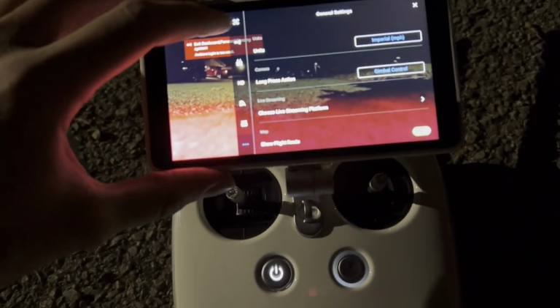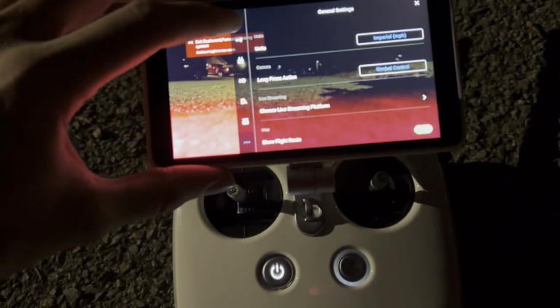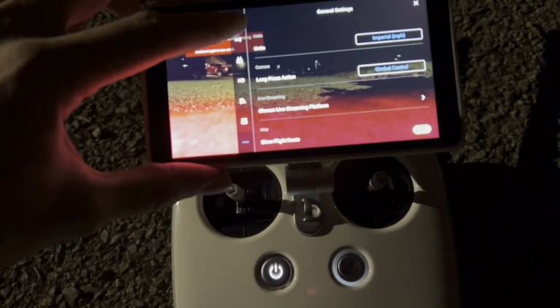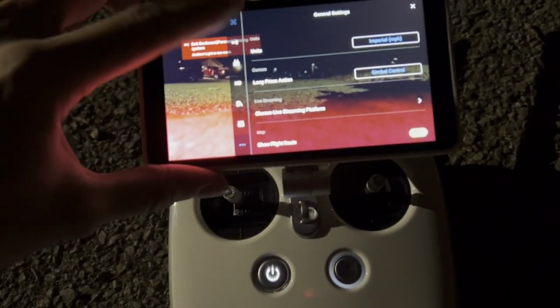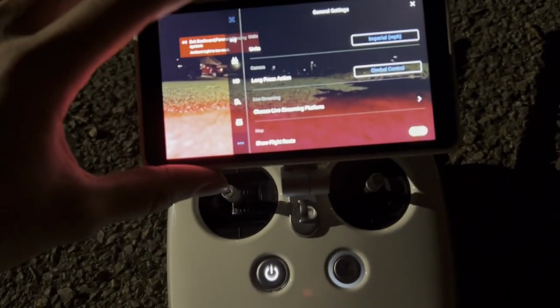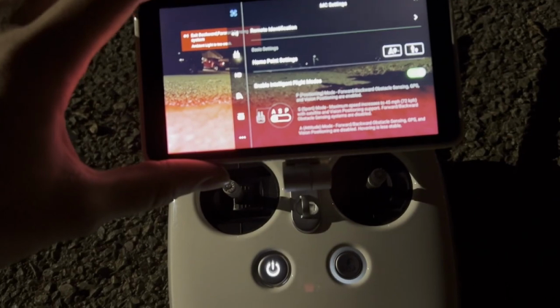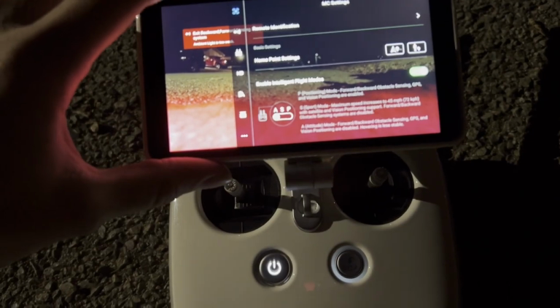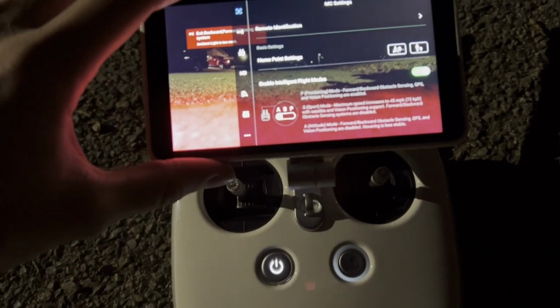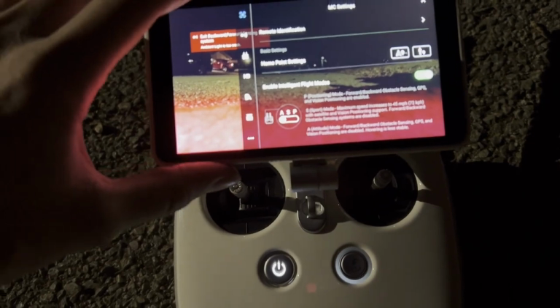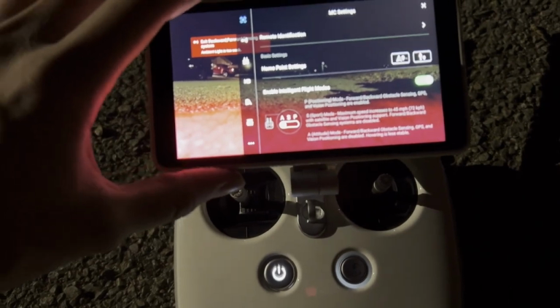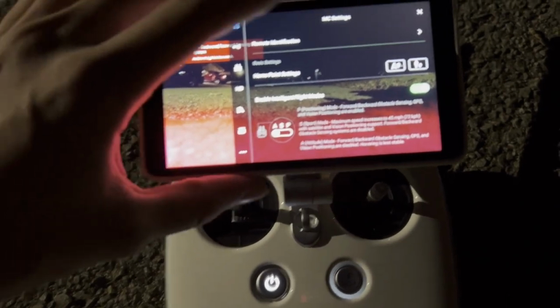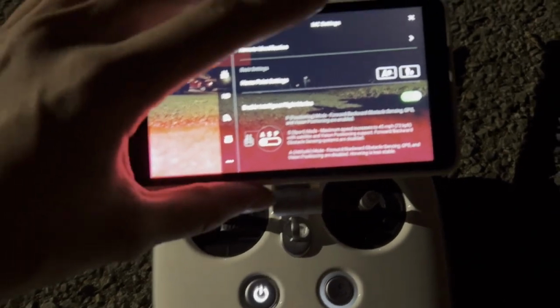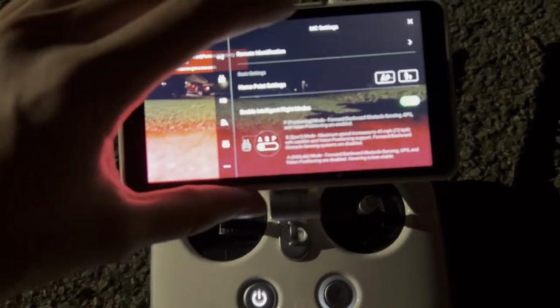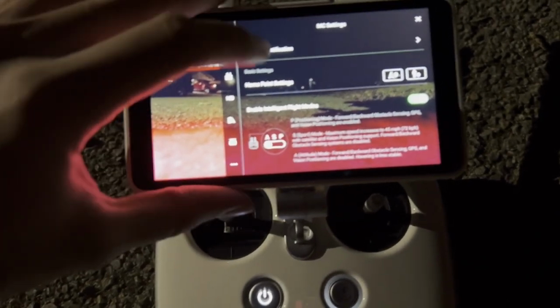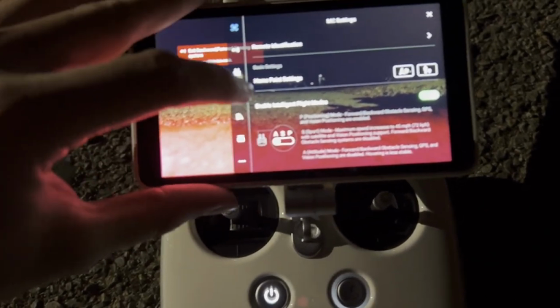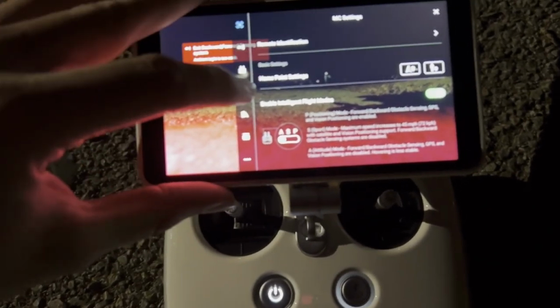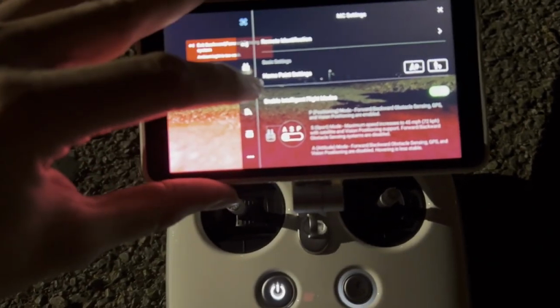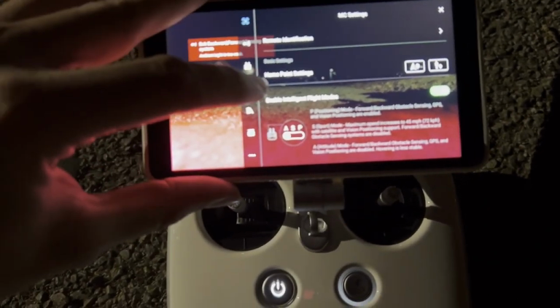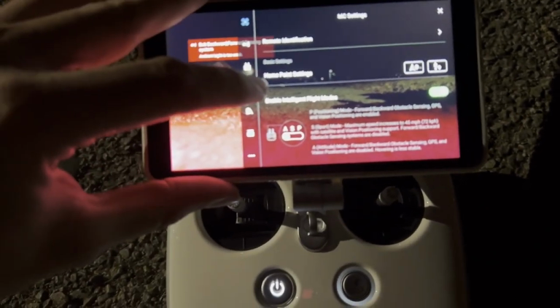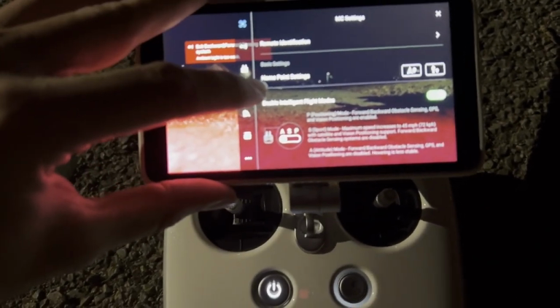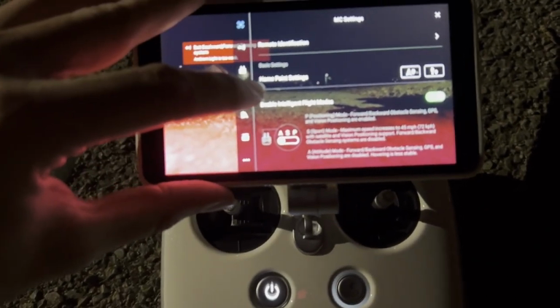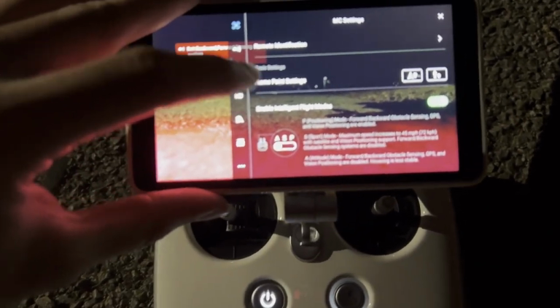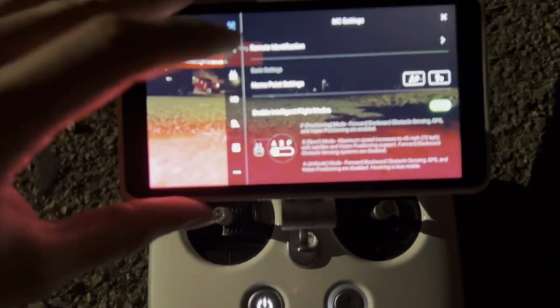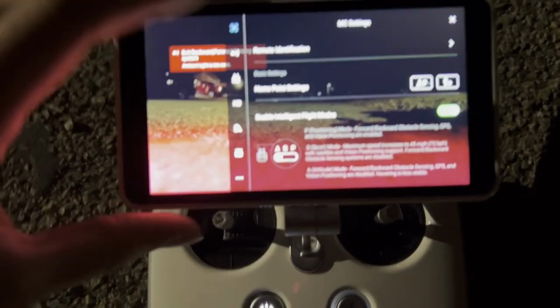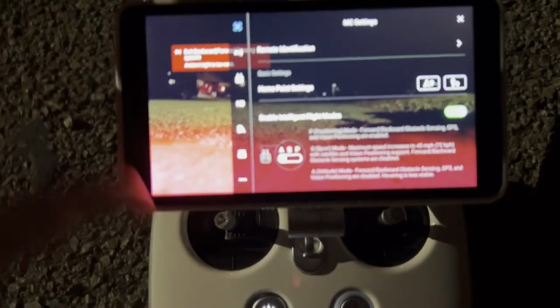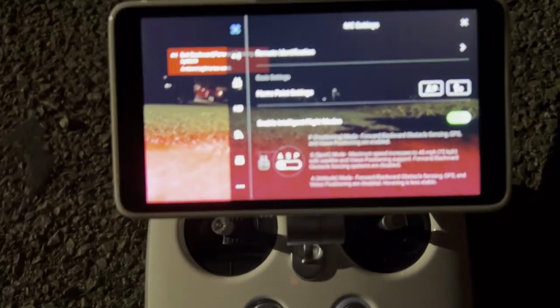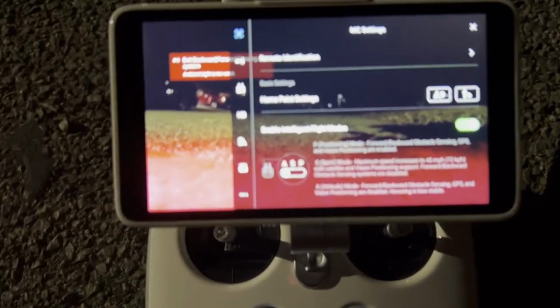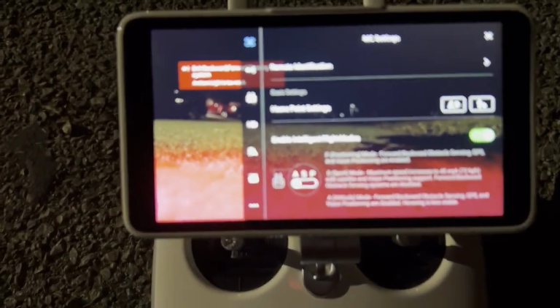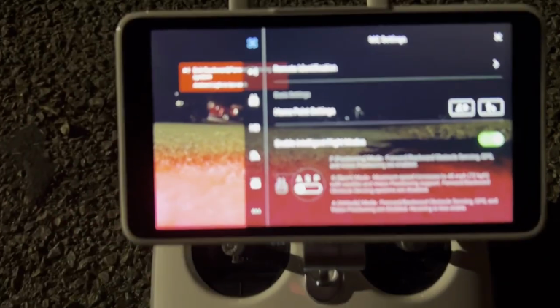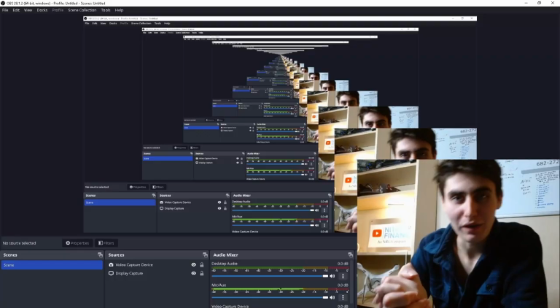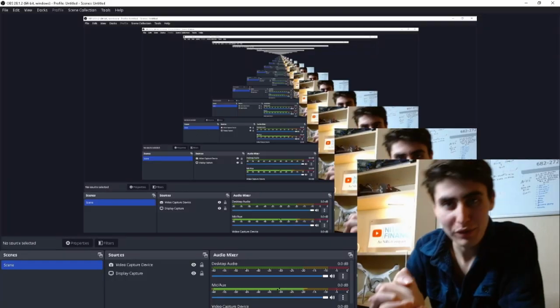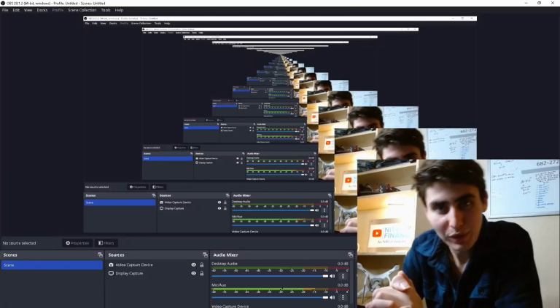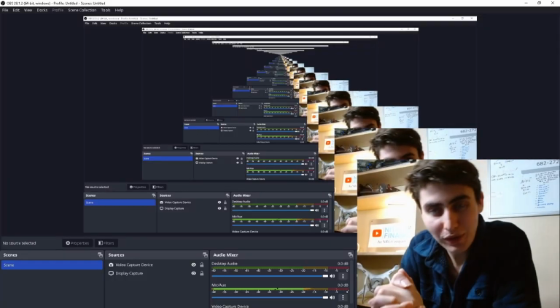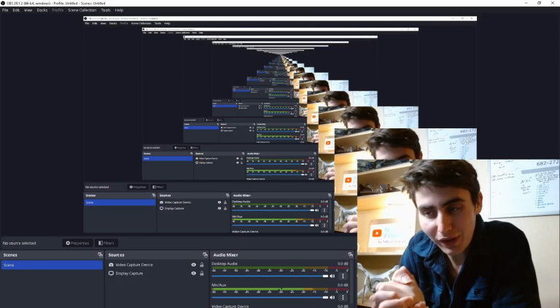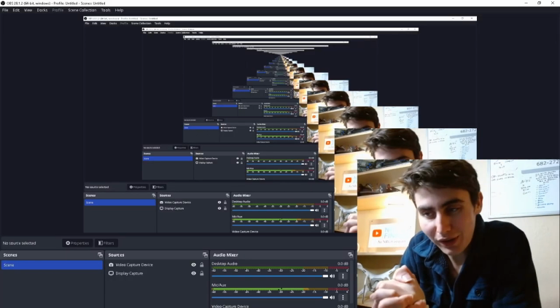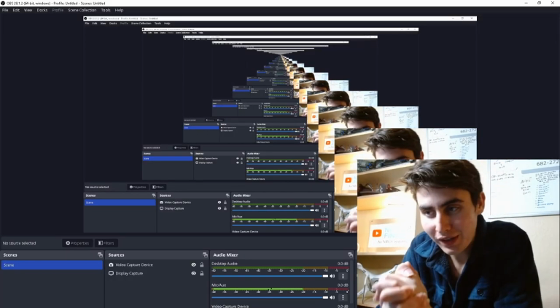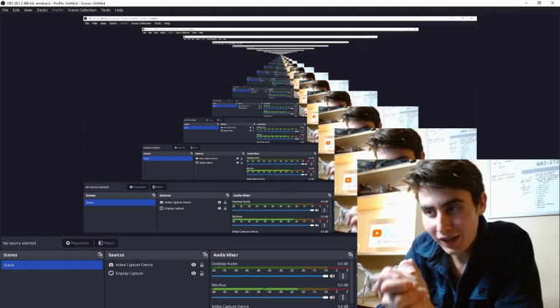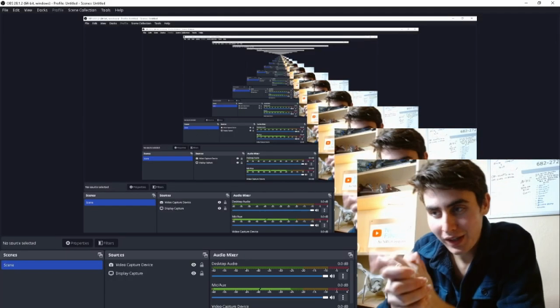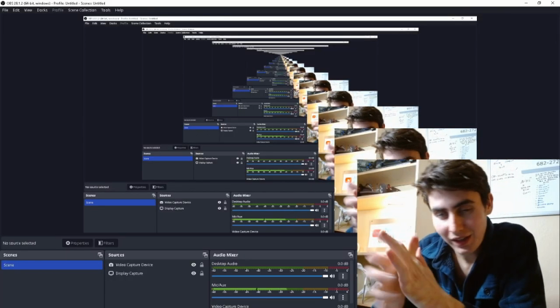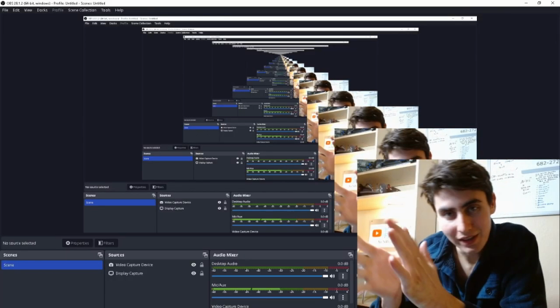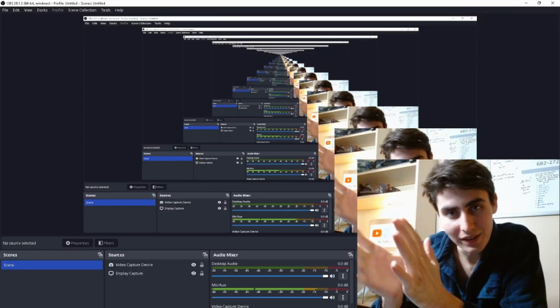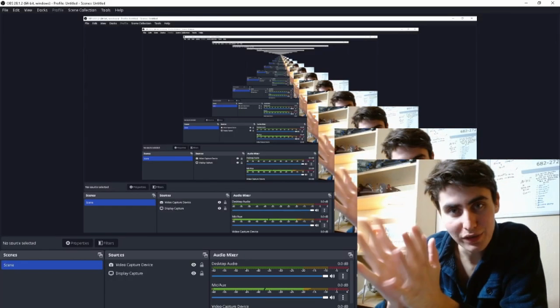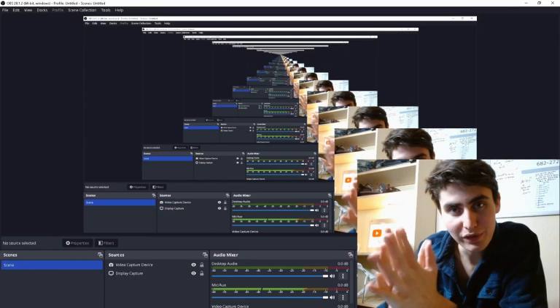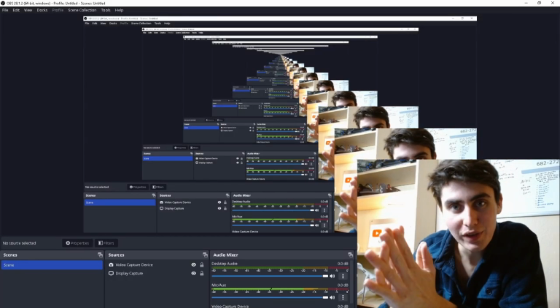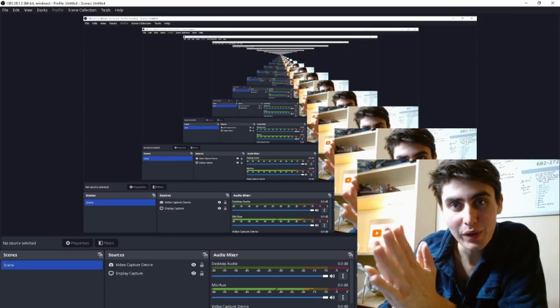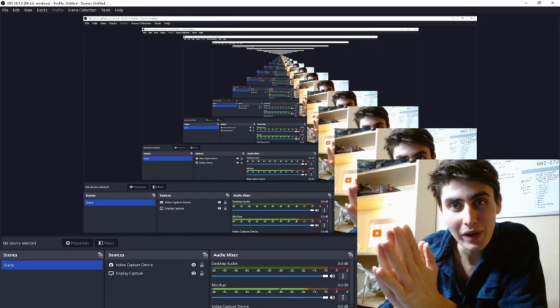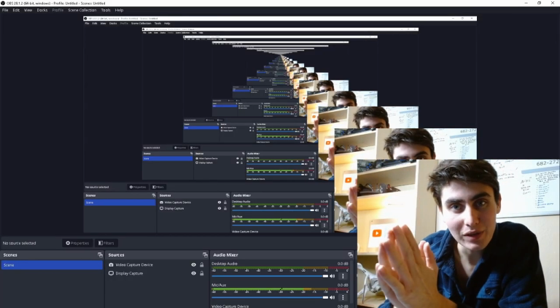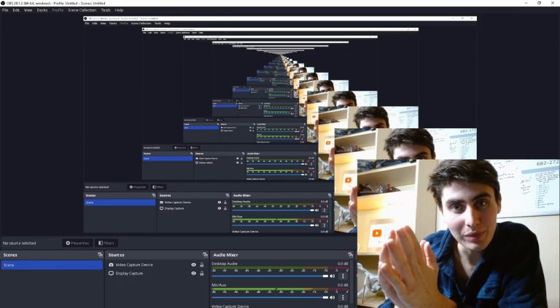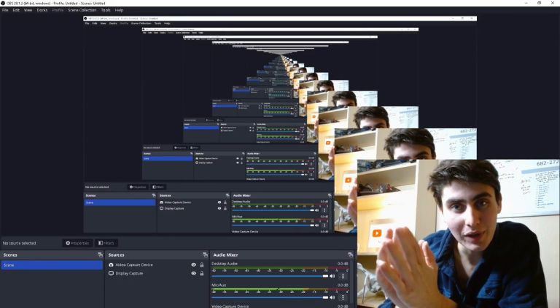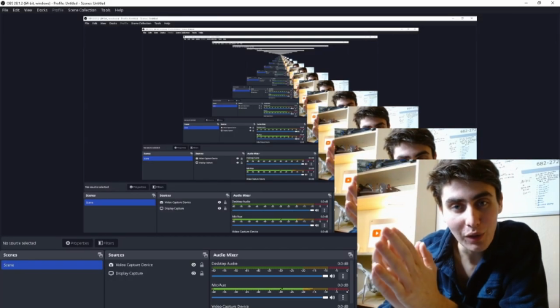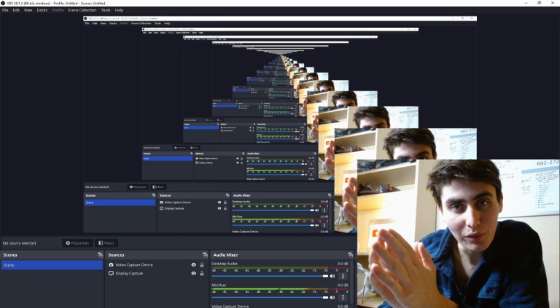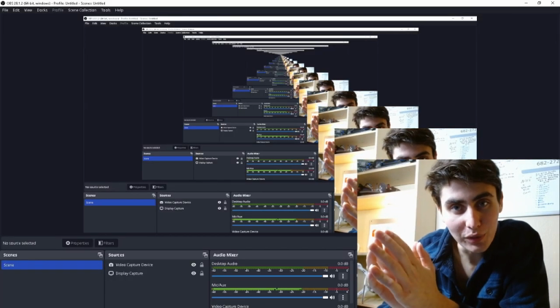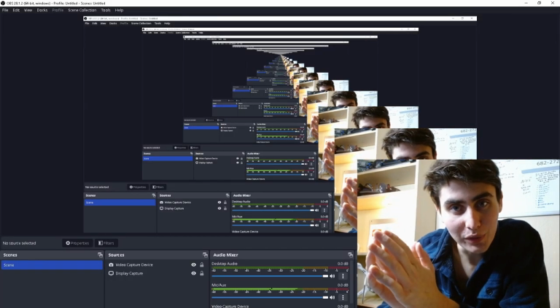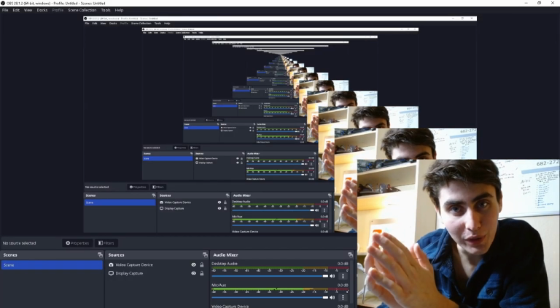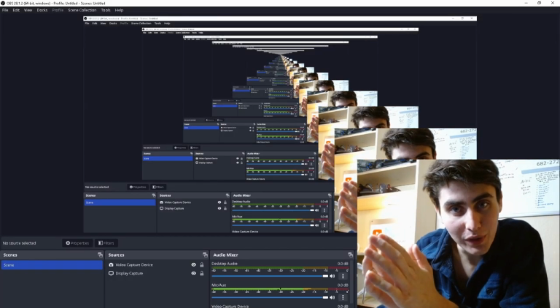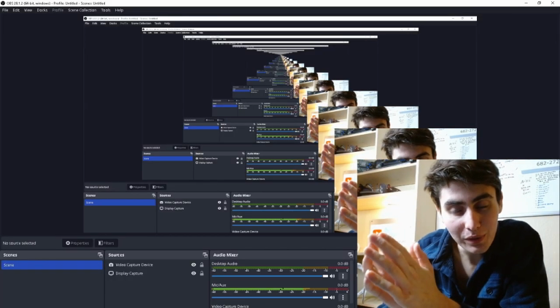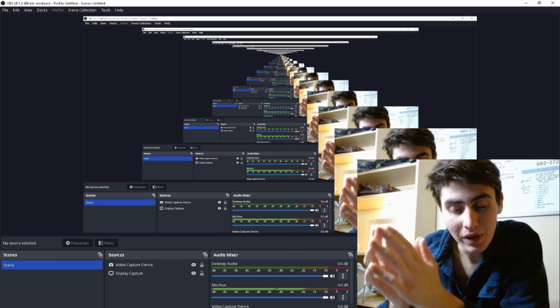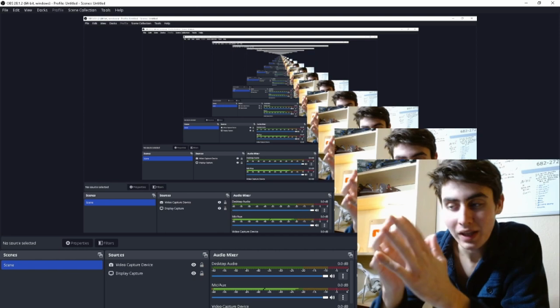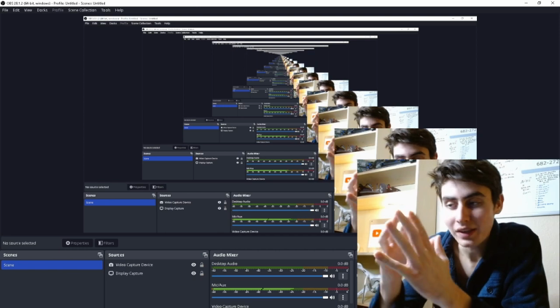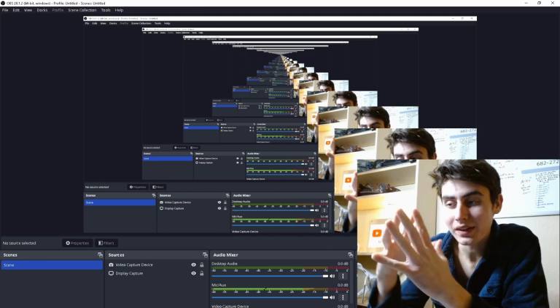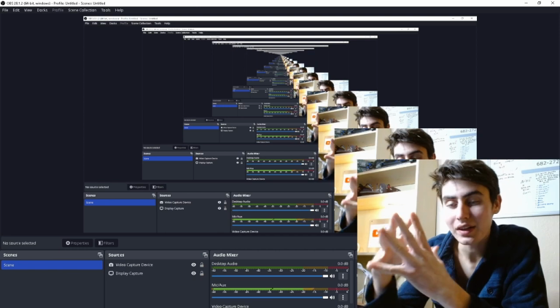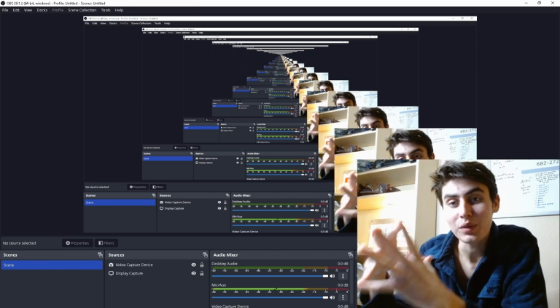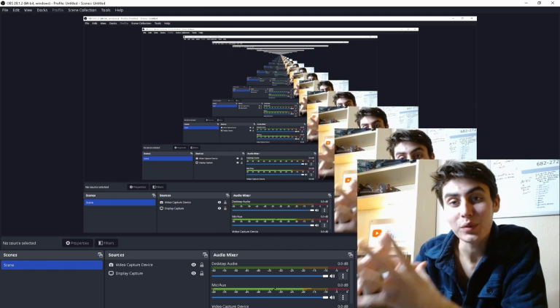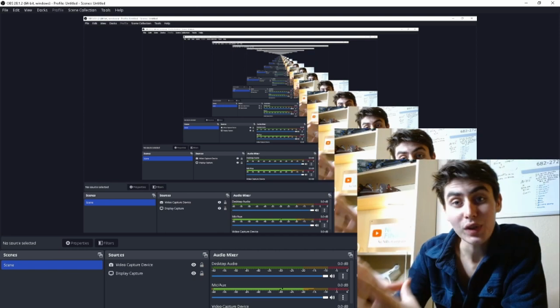Once this is ready to go GPS, you can fly — but before doing that, I always hit home point settings.